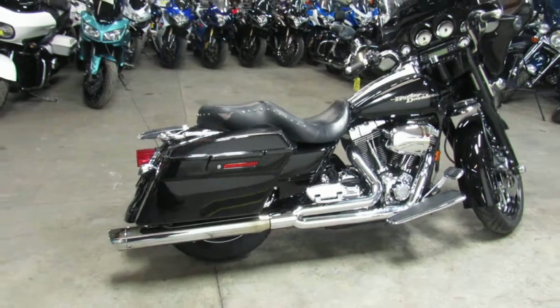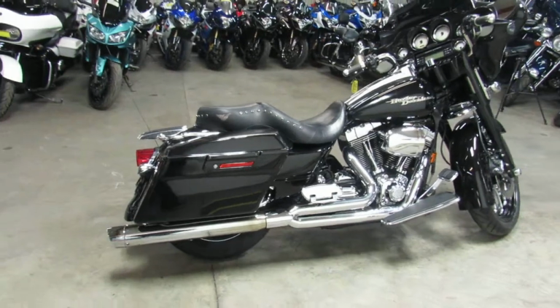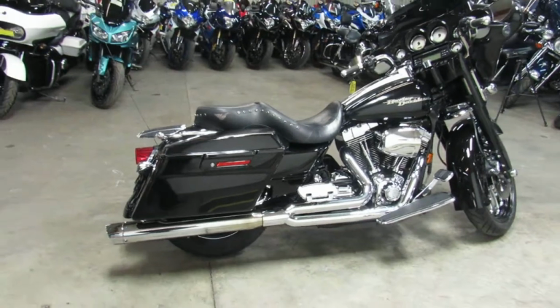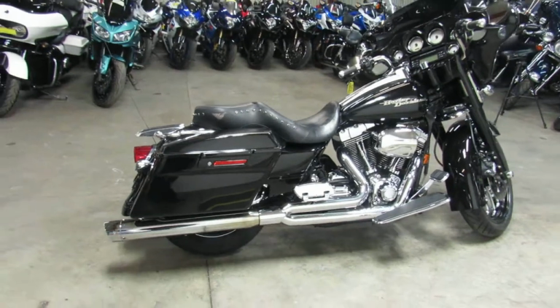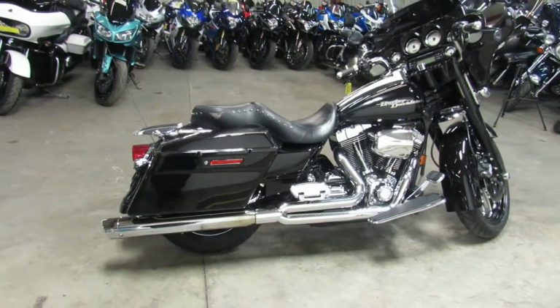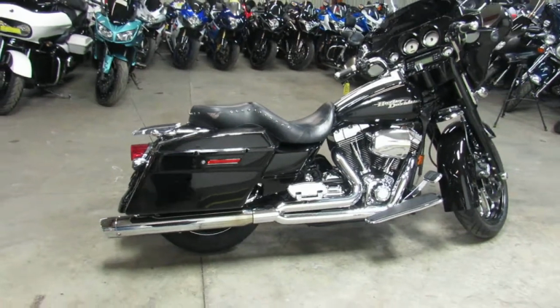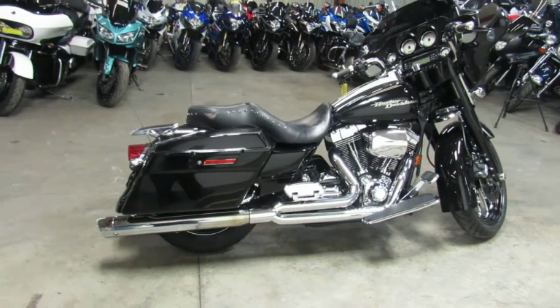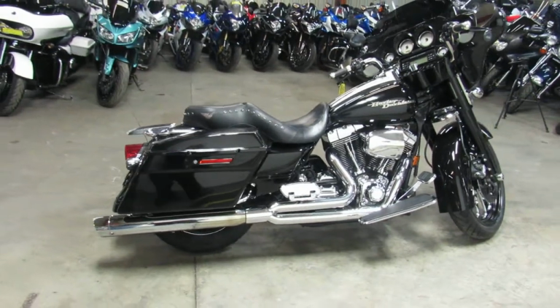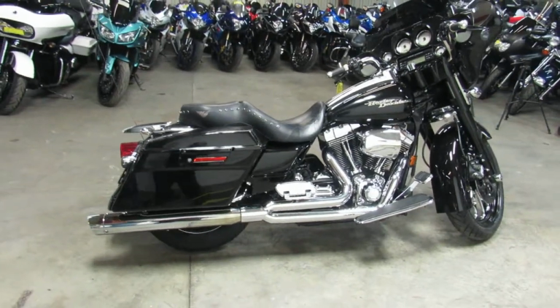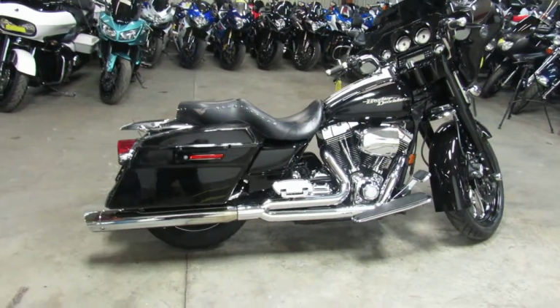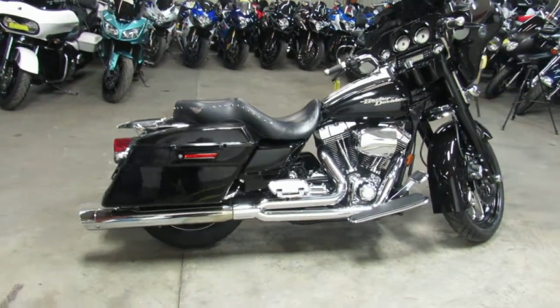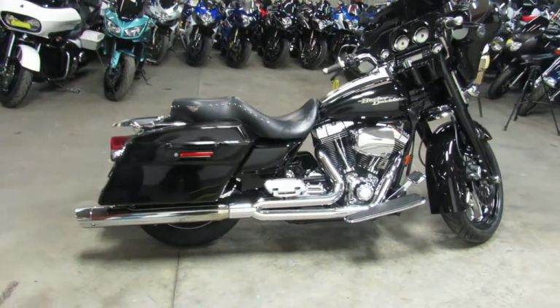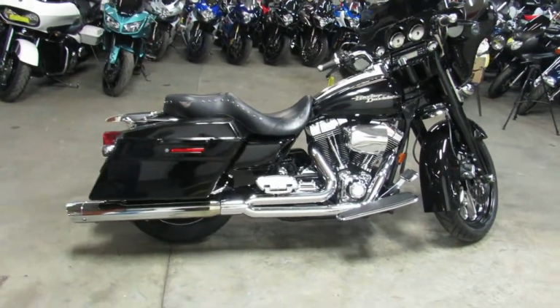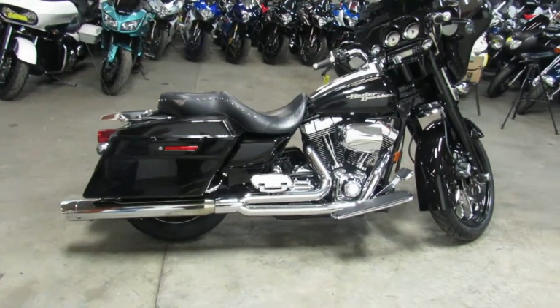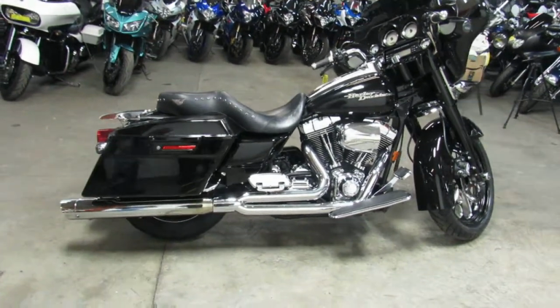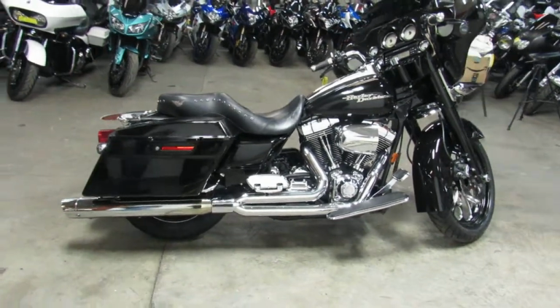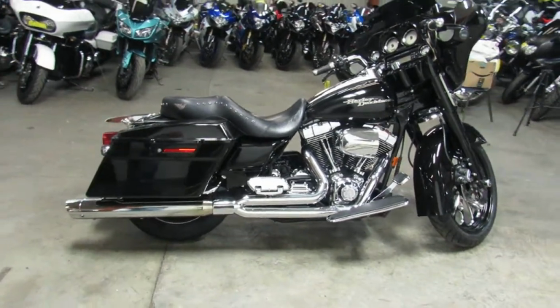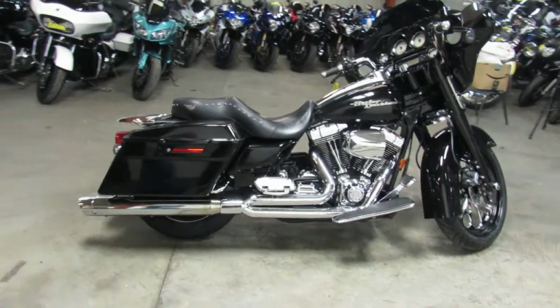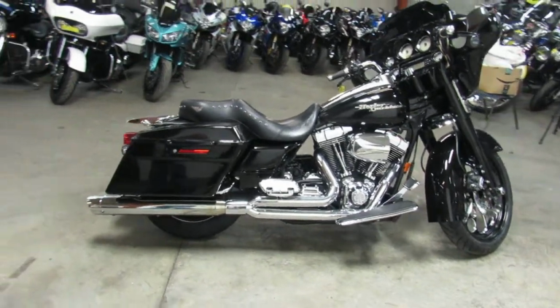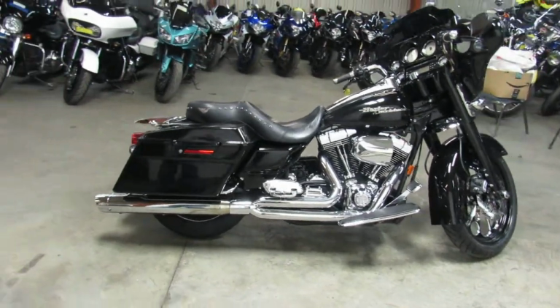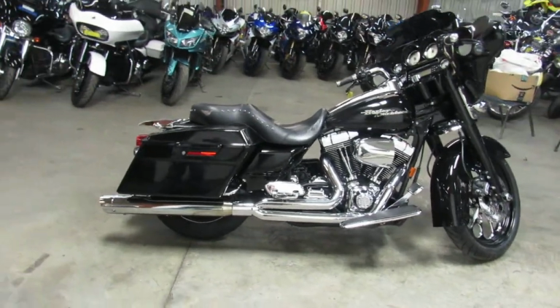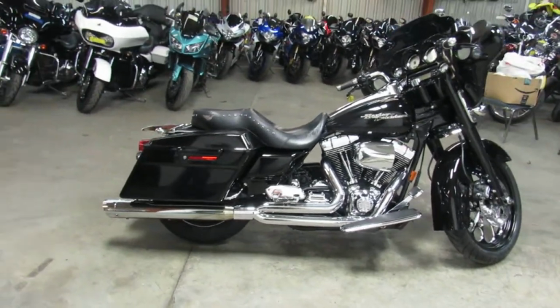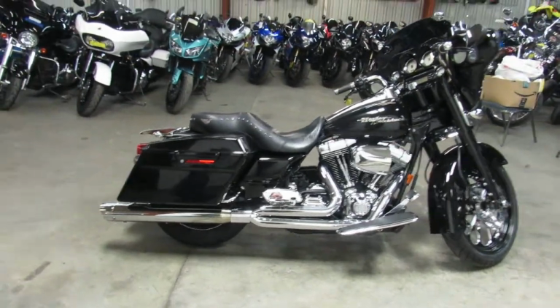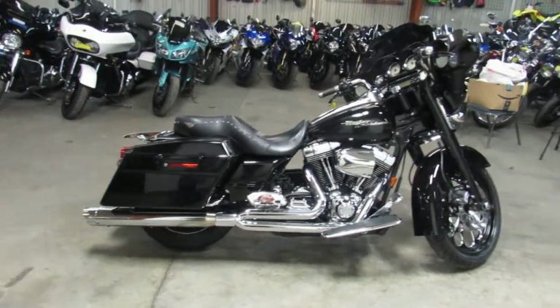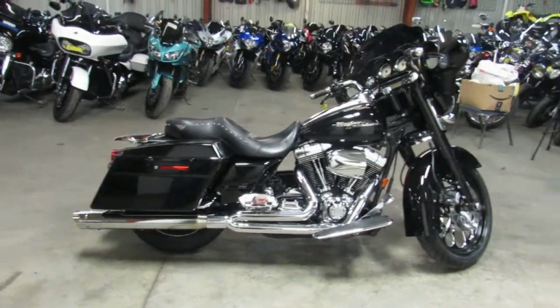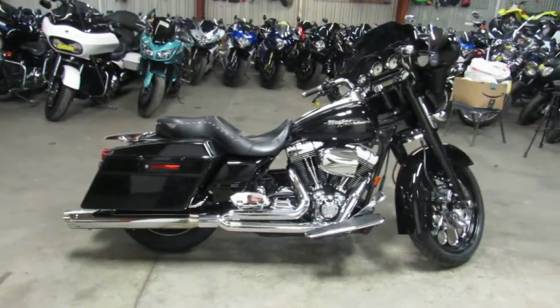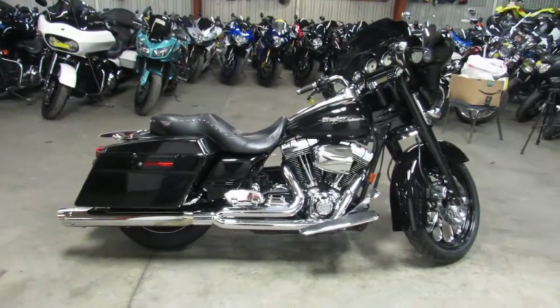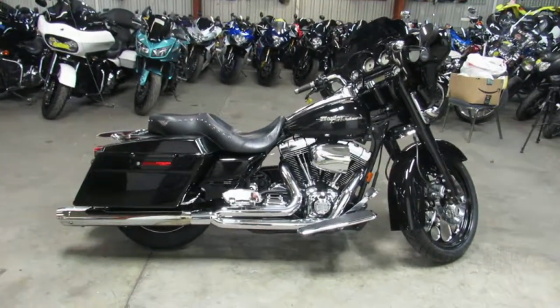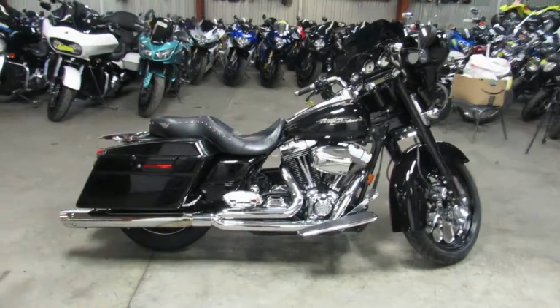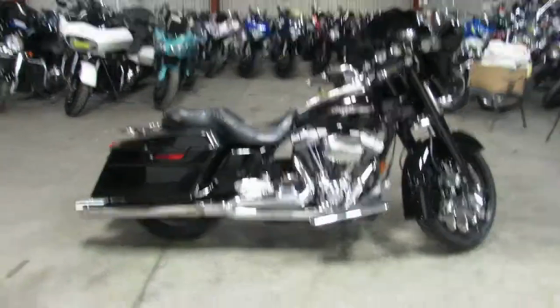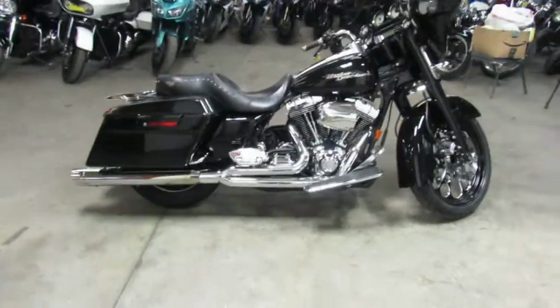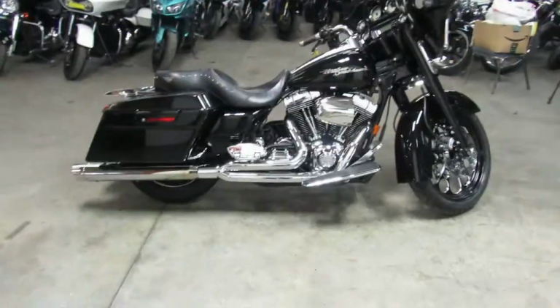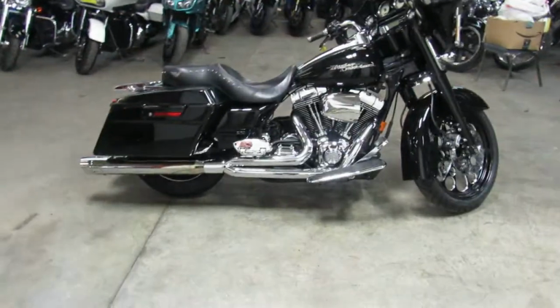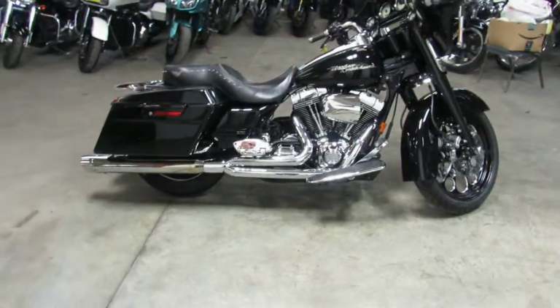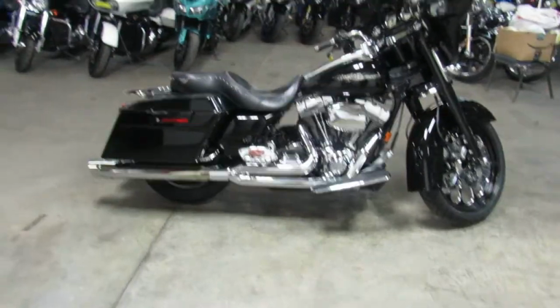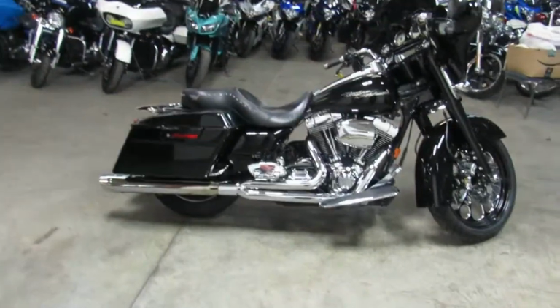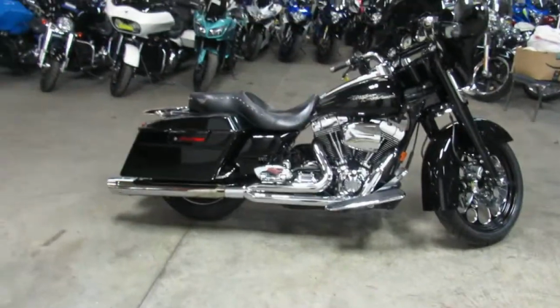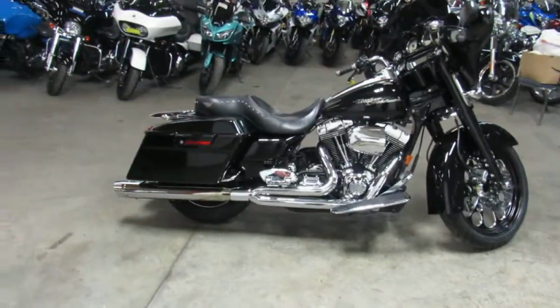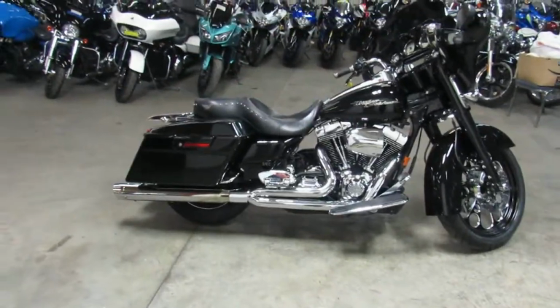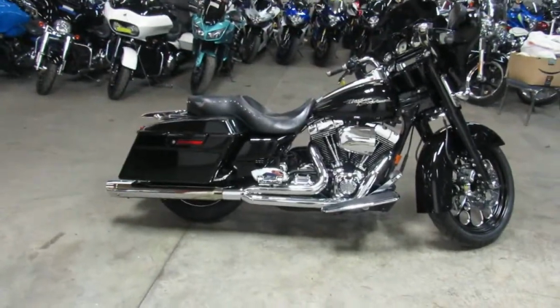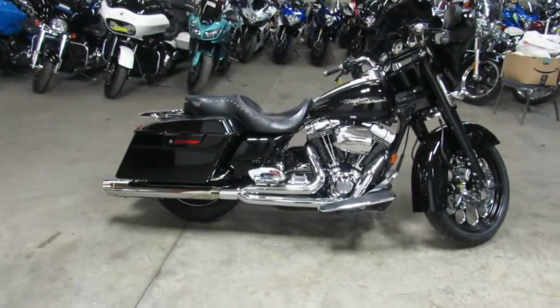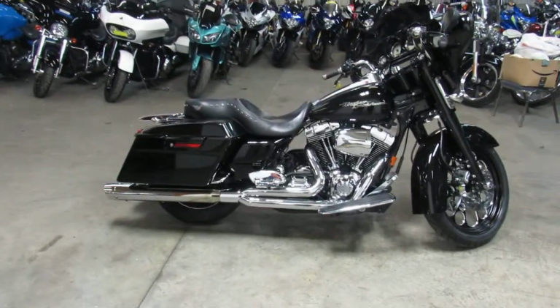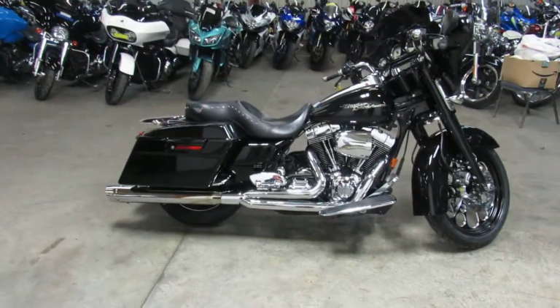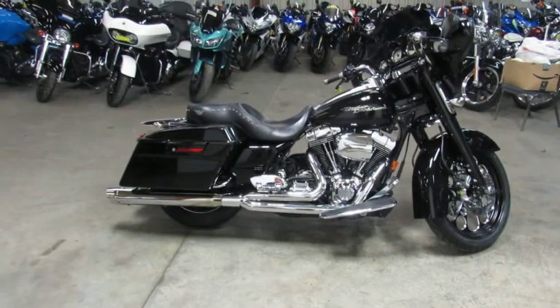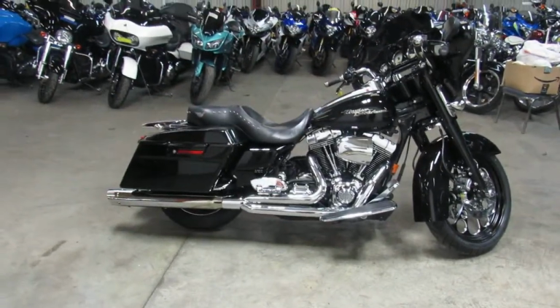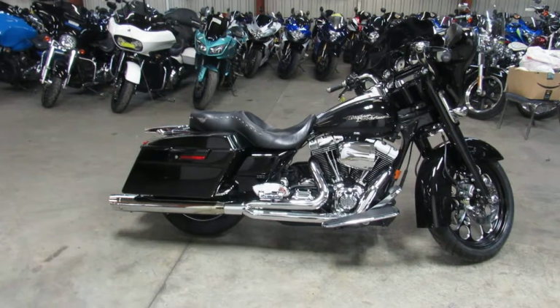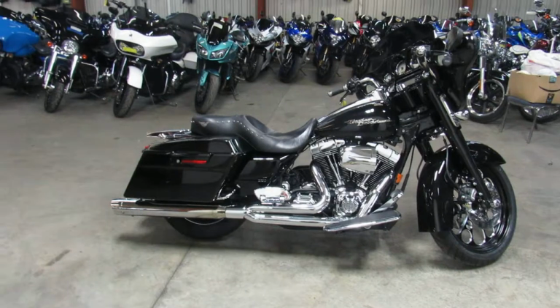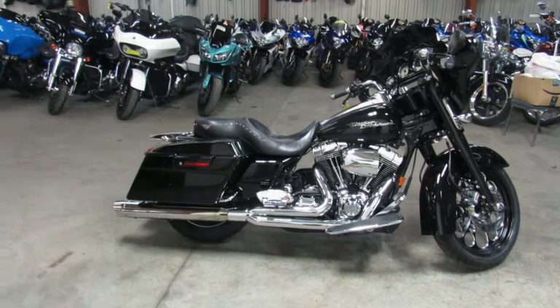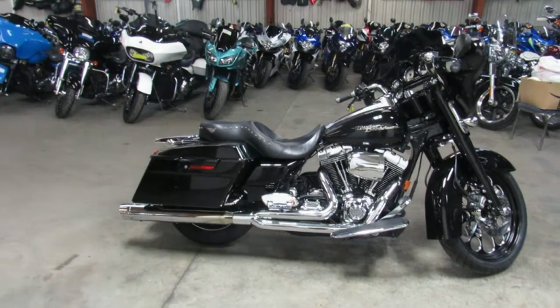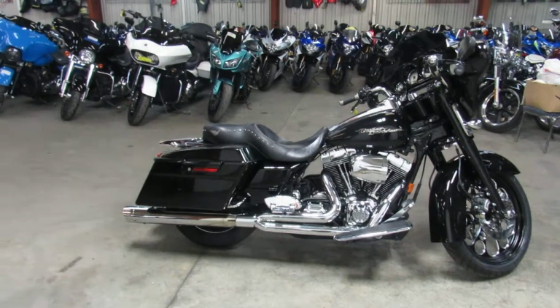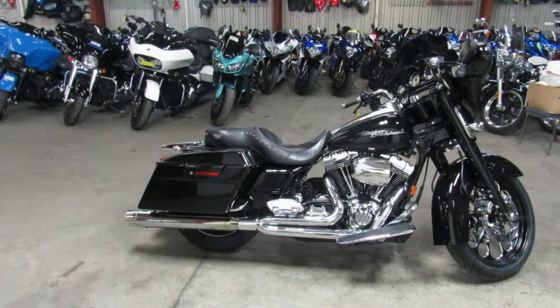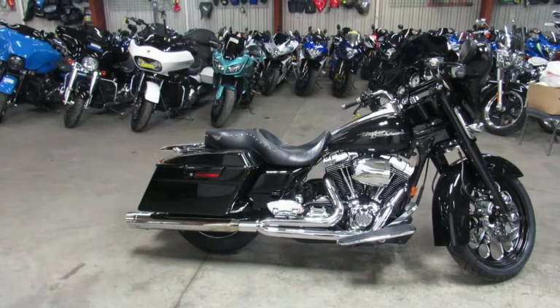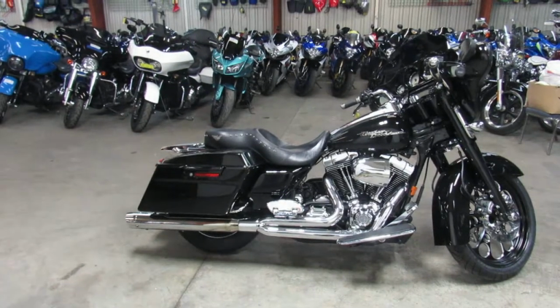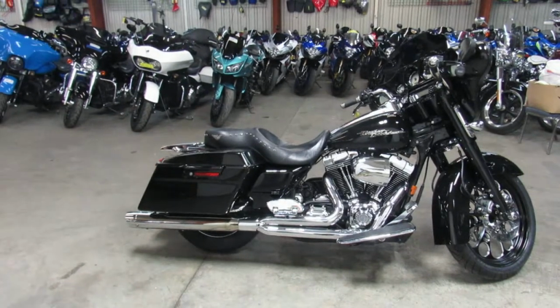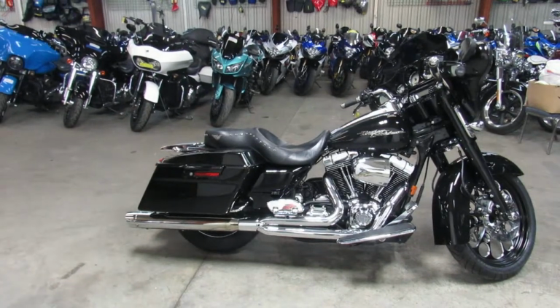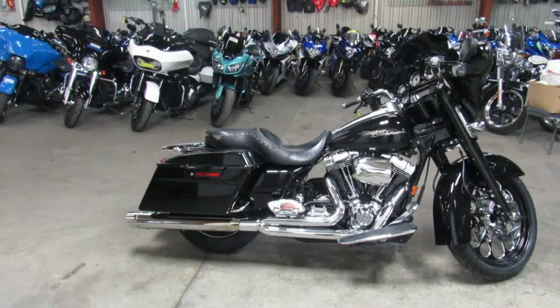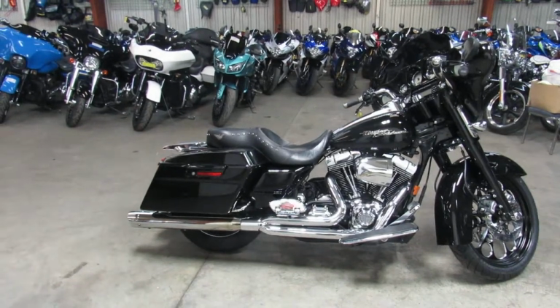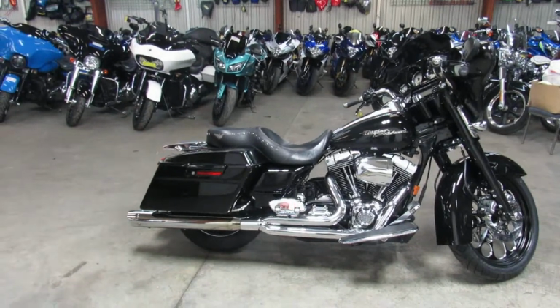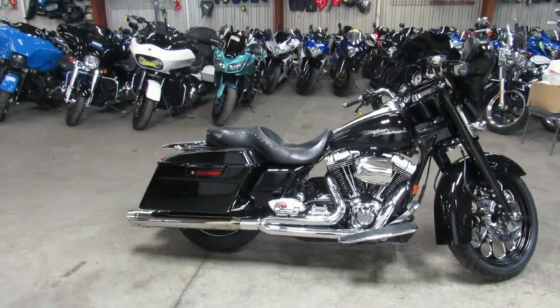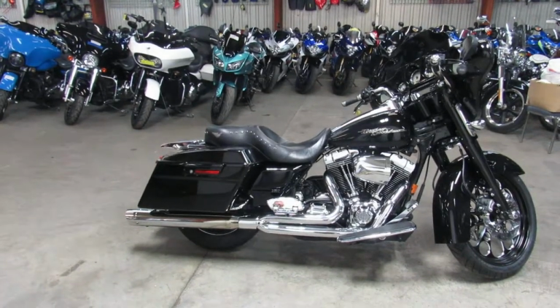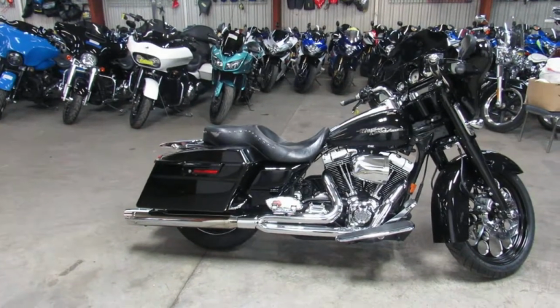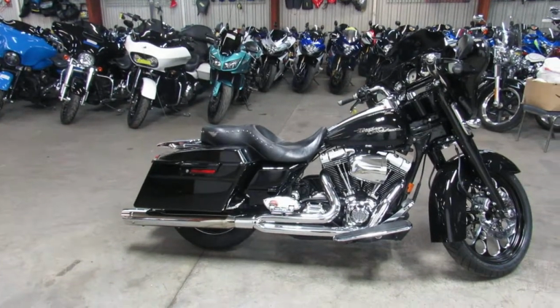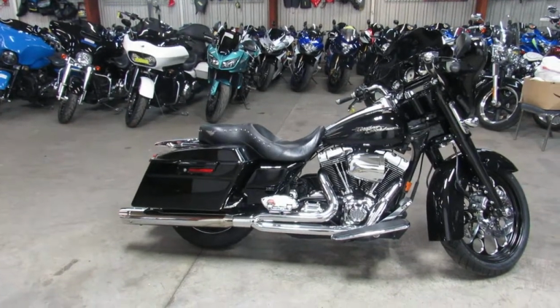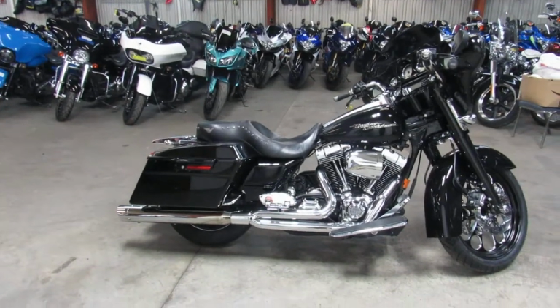You guys can't go wrong, we got this thing priced right at $13,900. This one won't be here long — nice looking Street Glide with a 103.